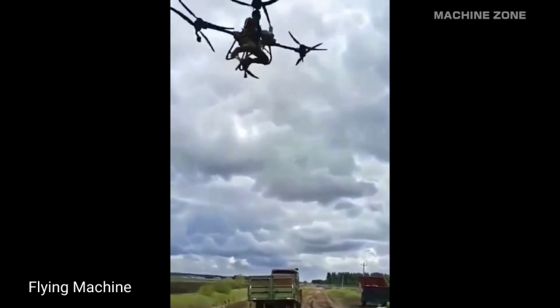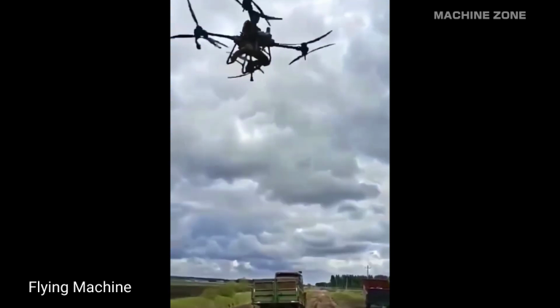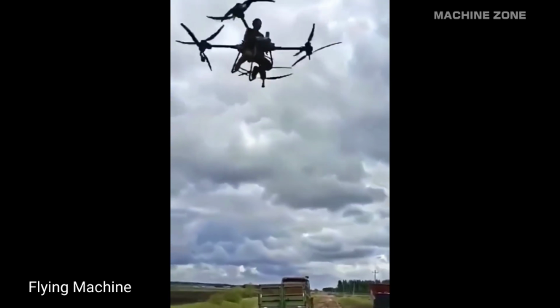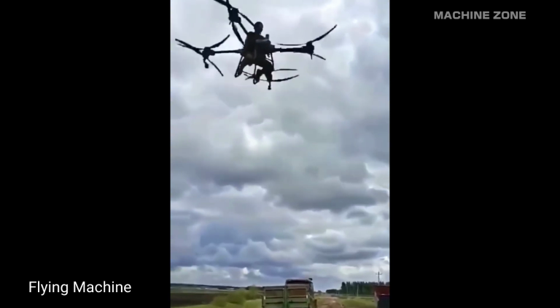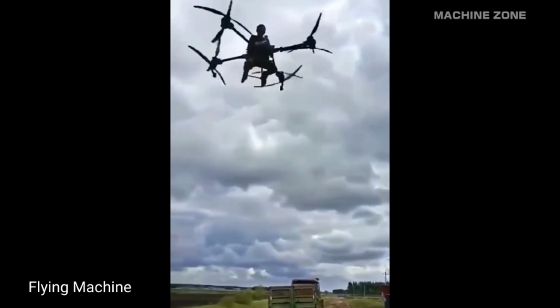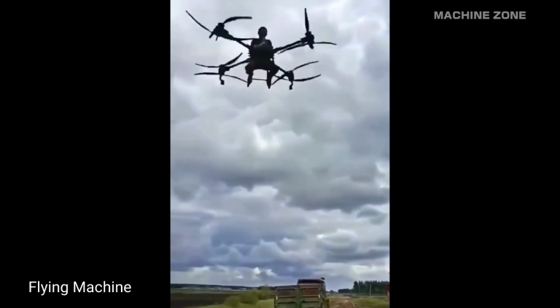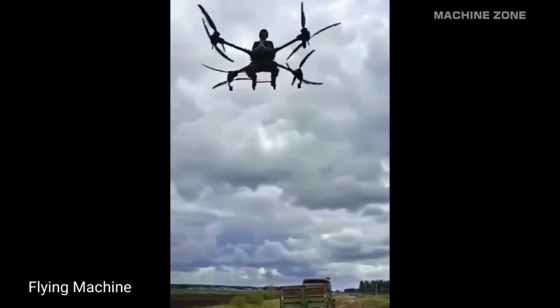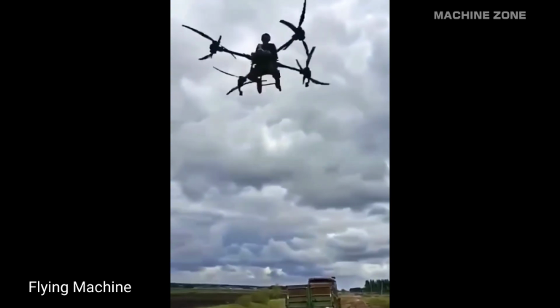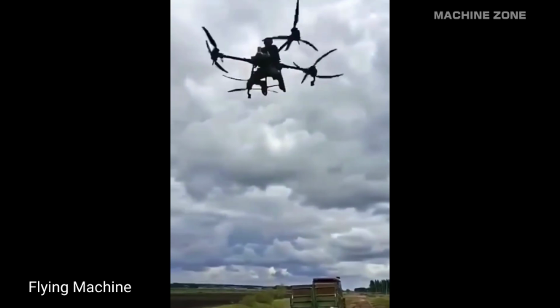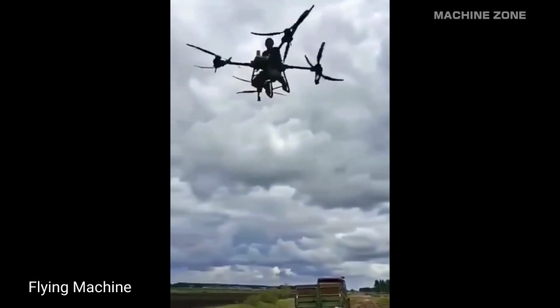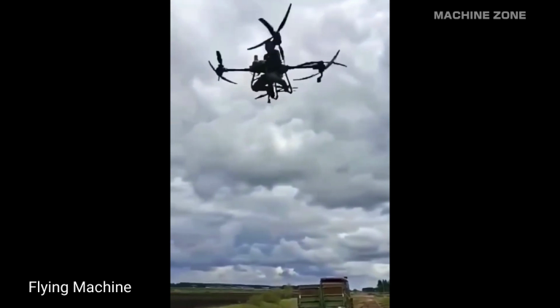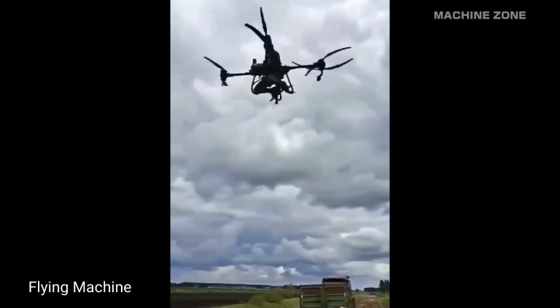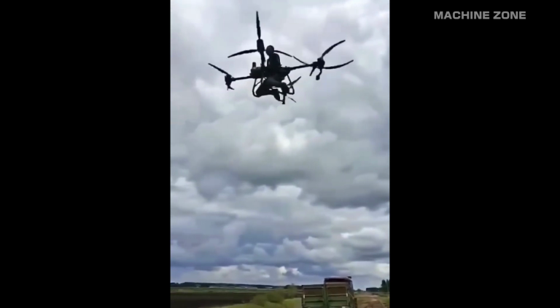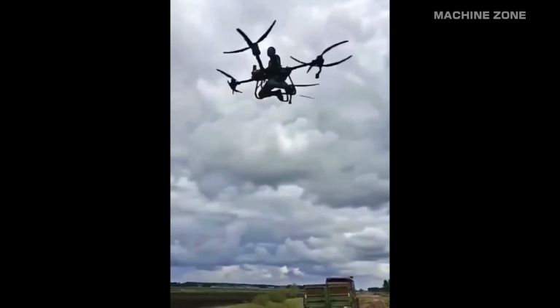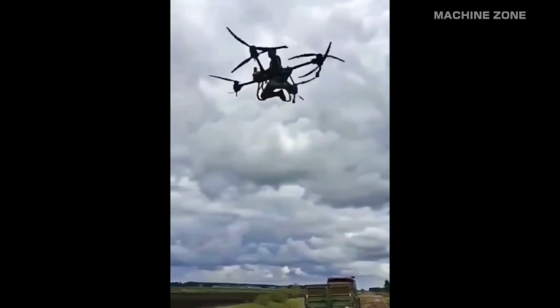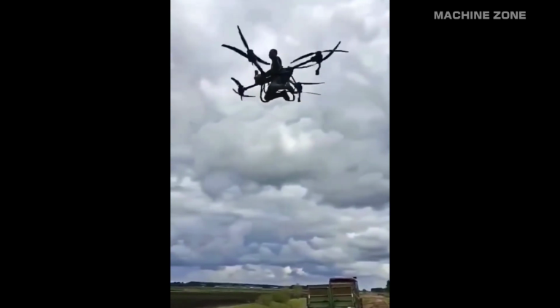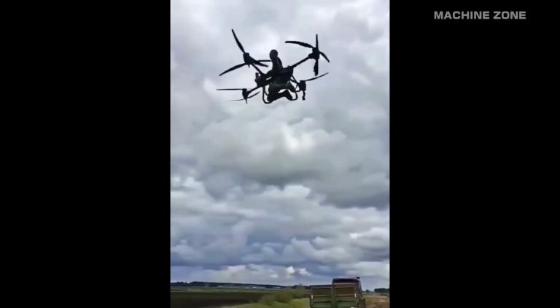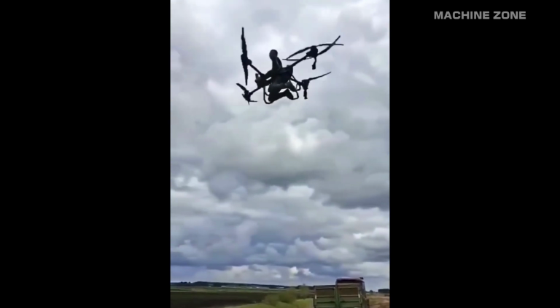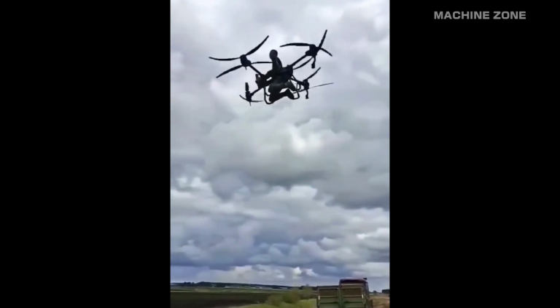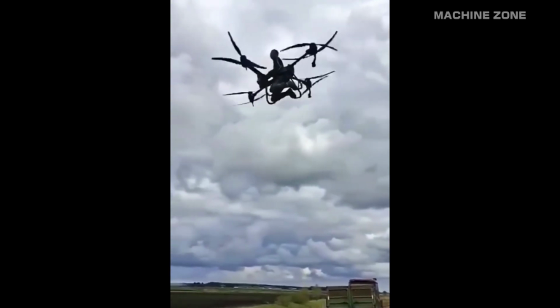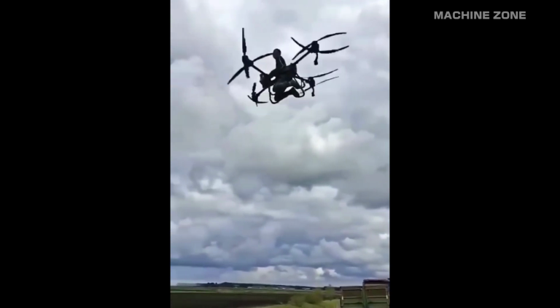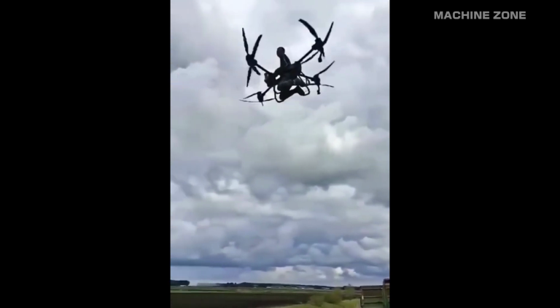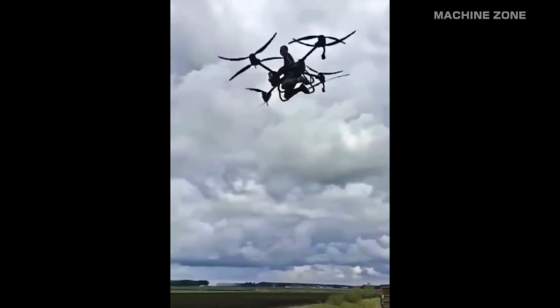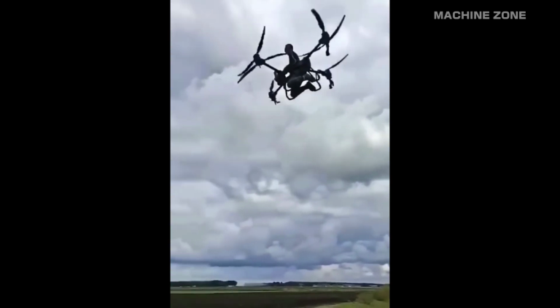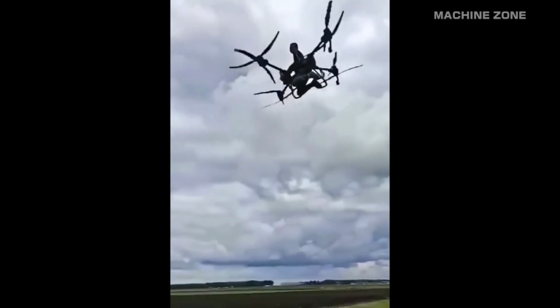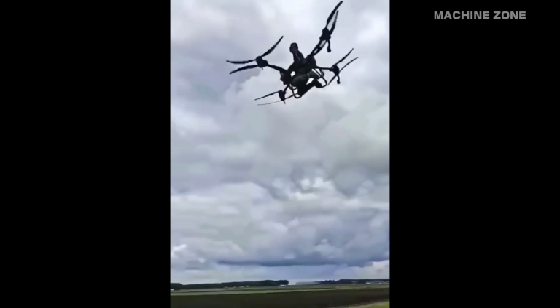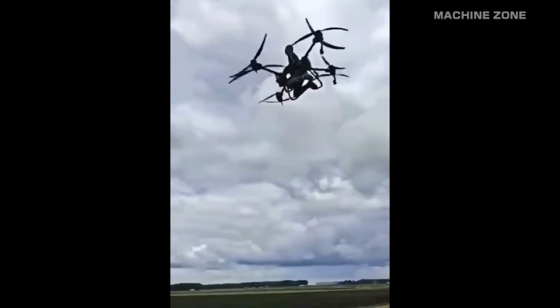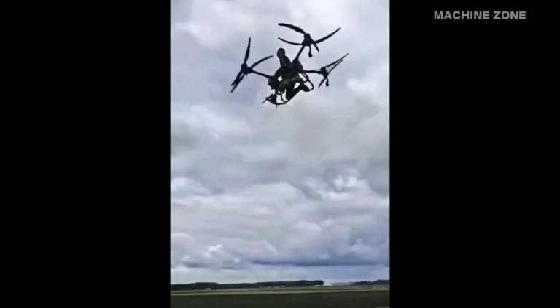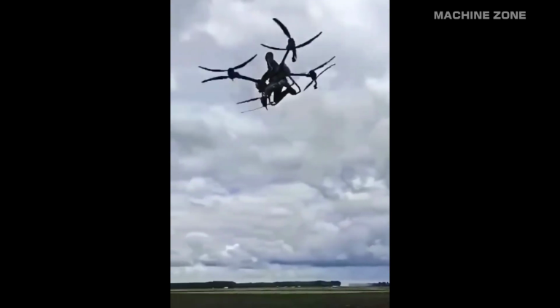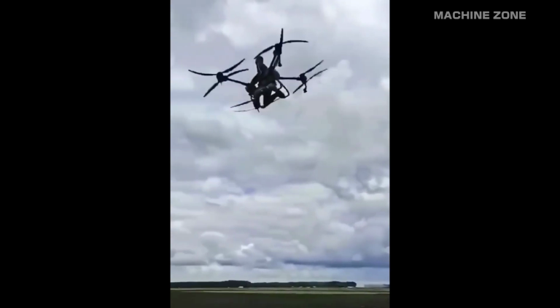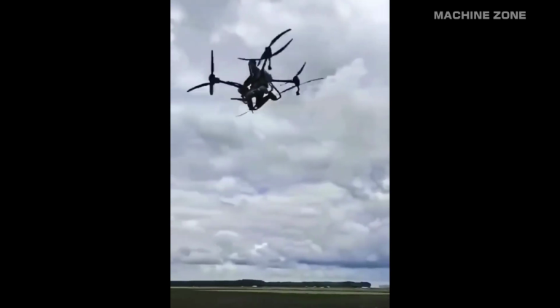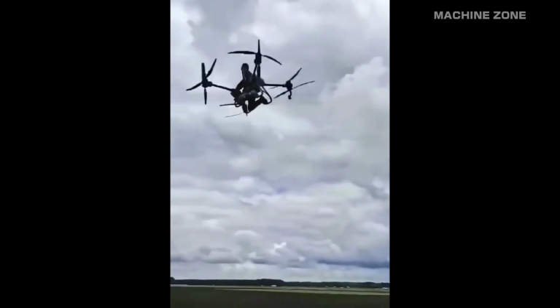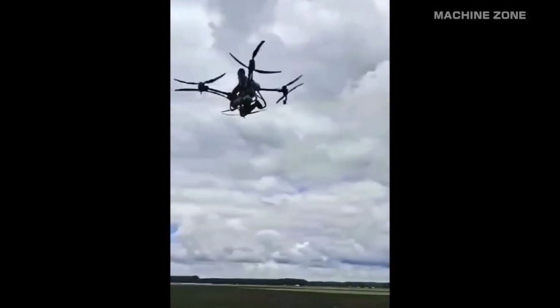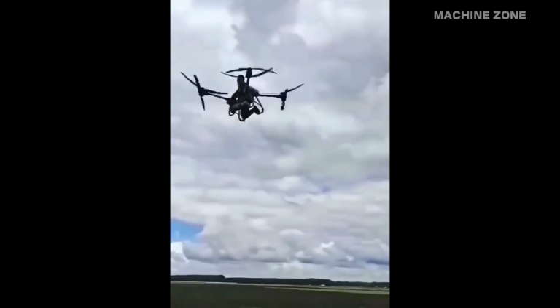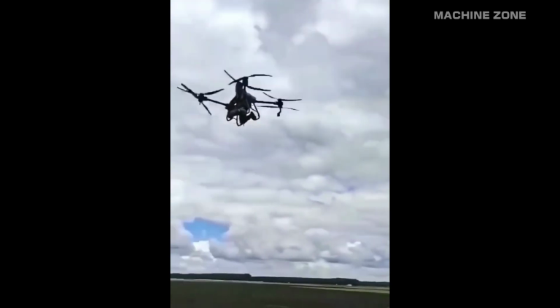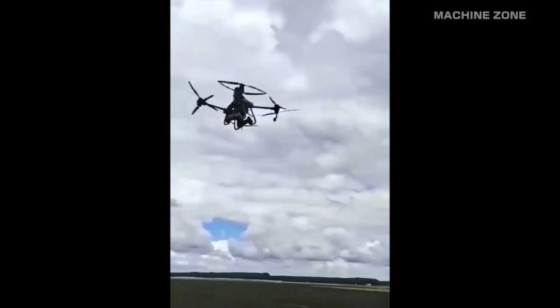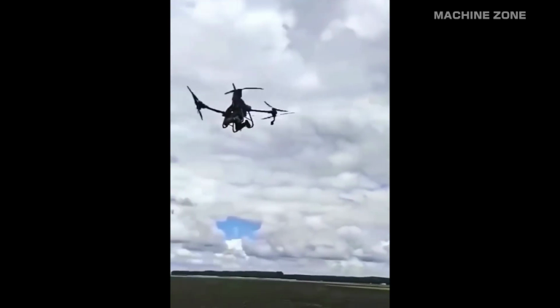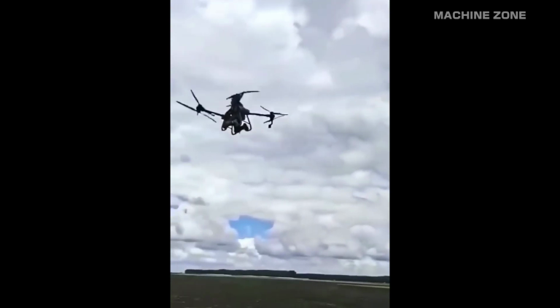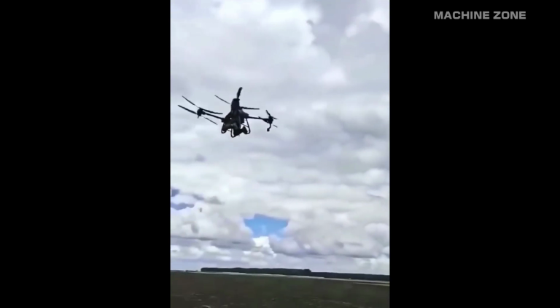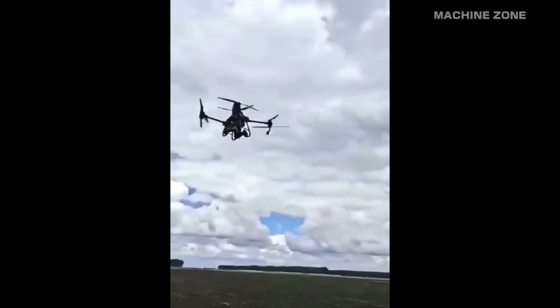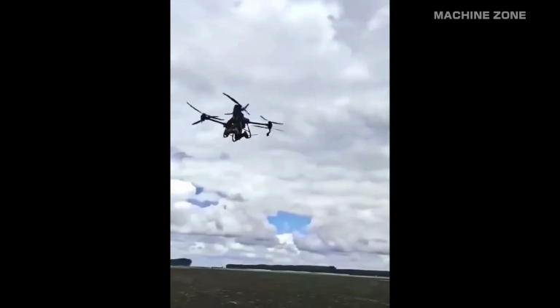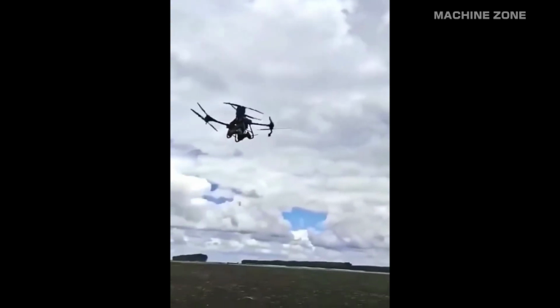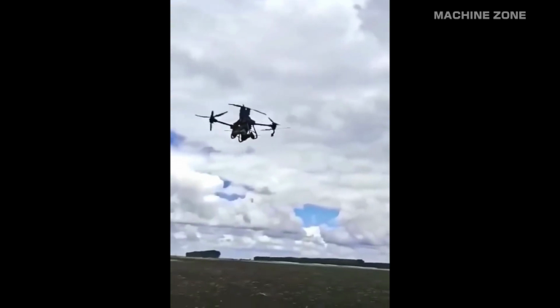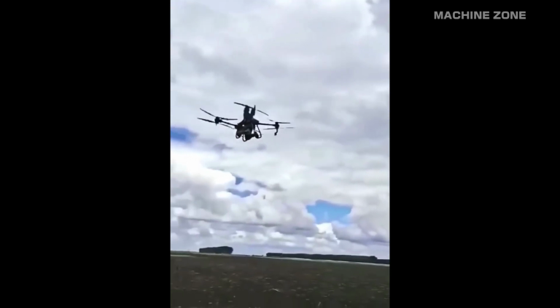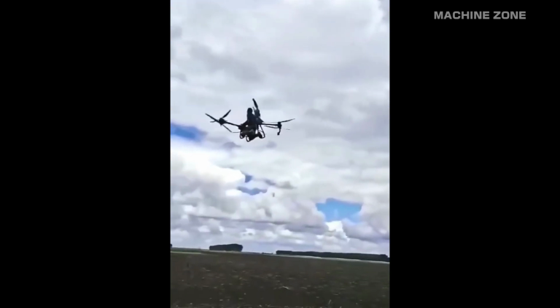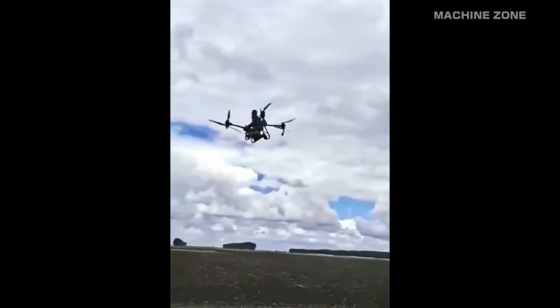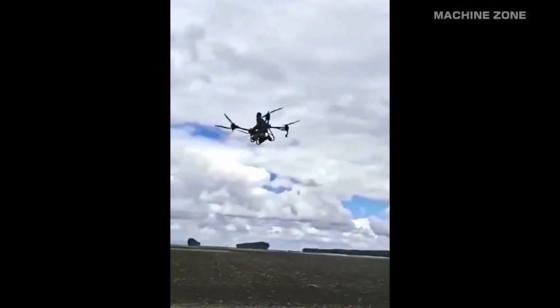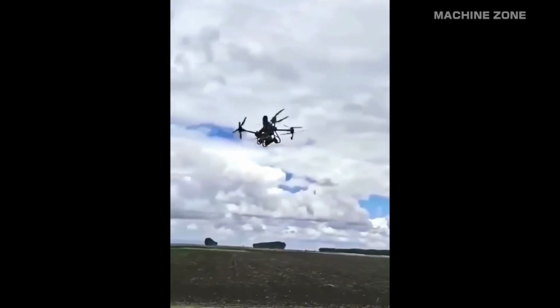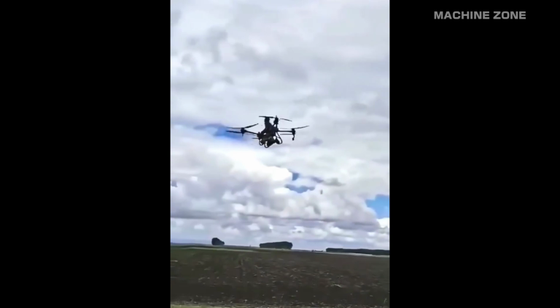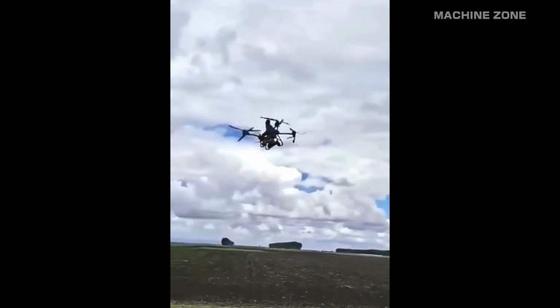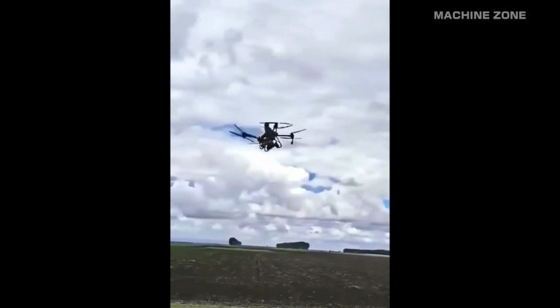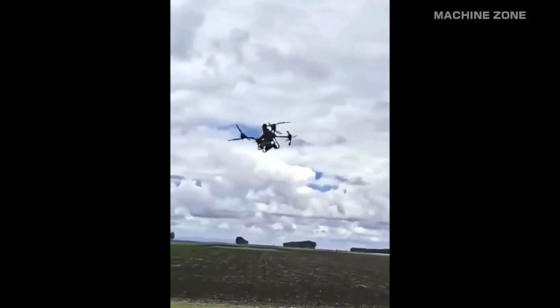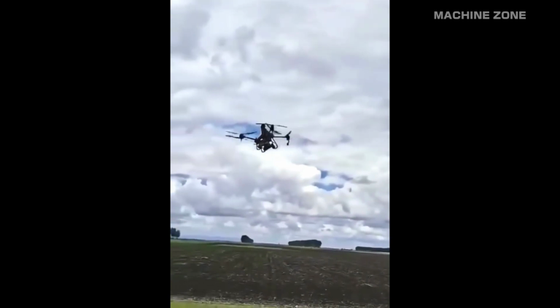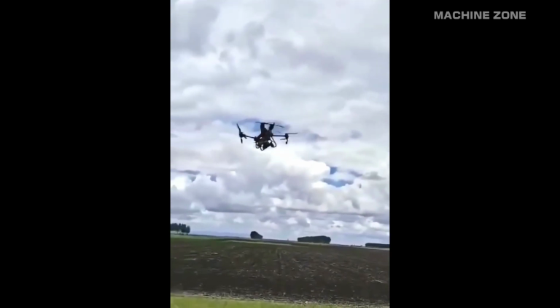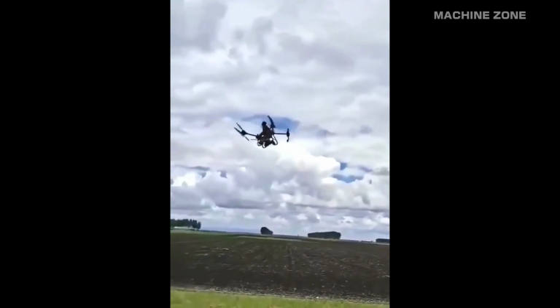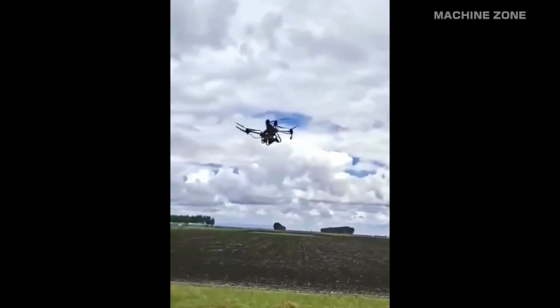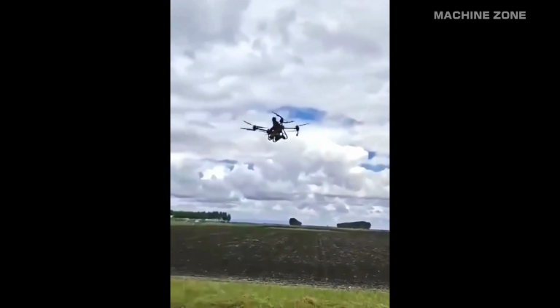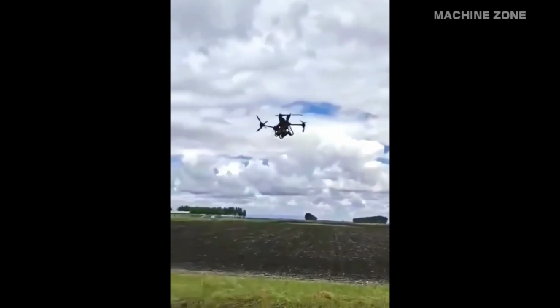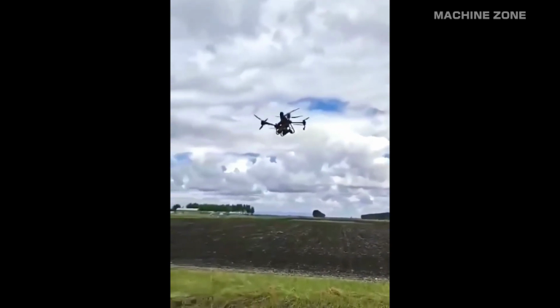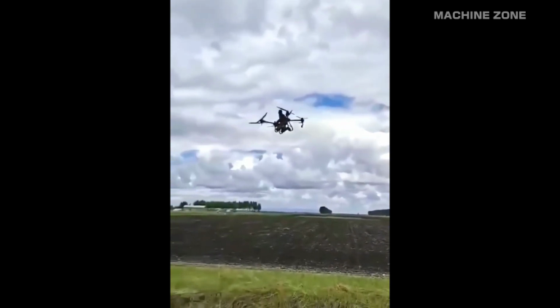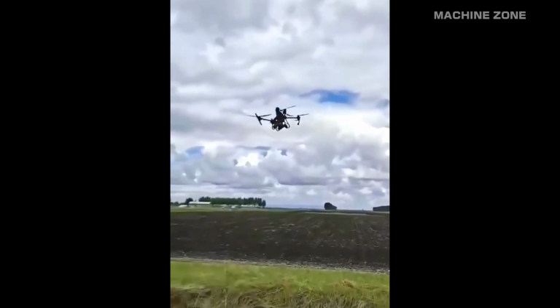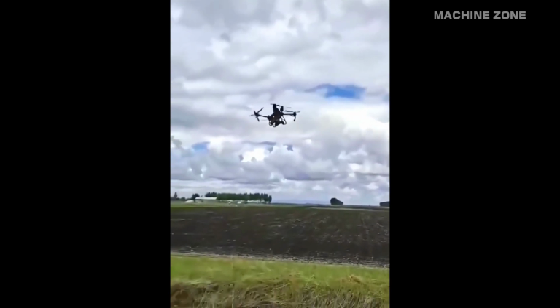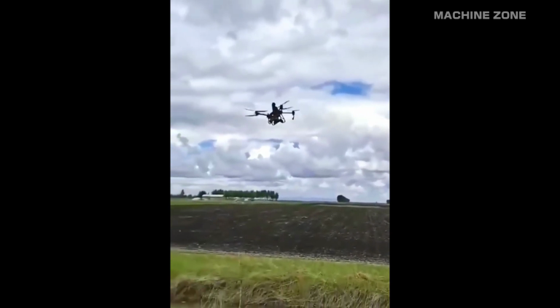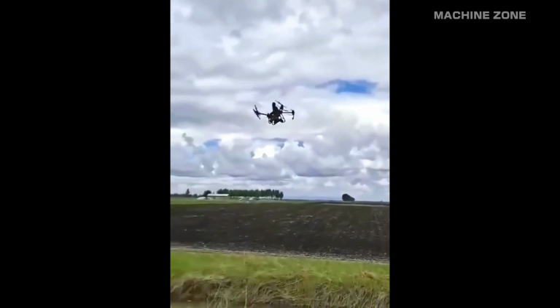Personal air vehicles, PAVs, are small one or two person flying vehicles that are designed for short-distance transportation.